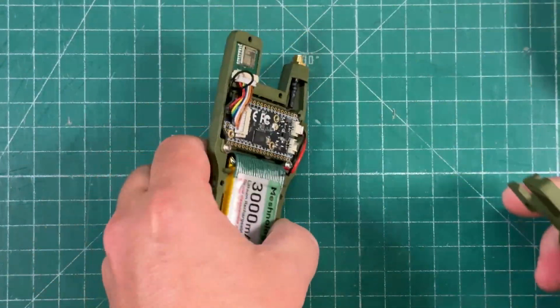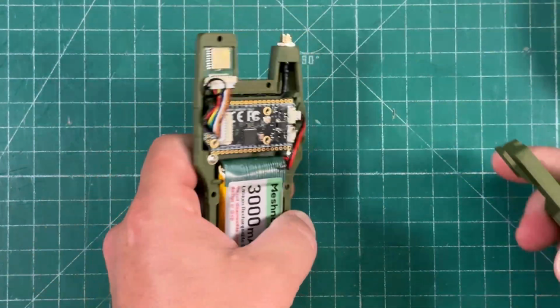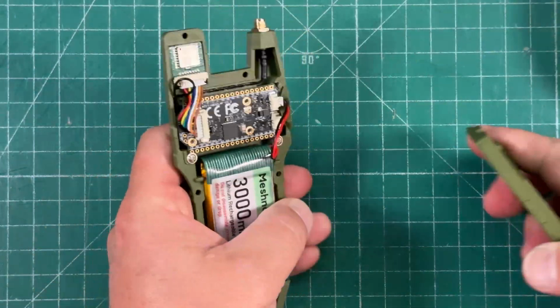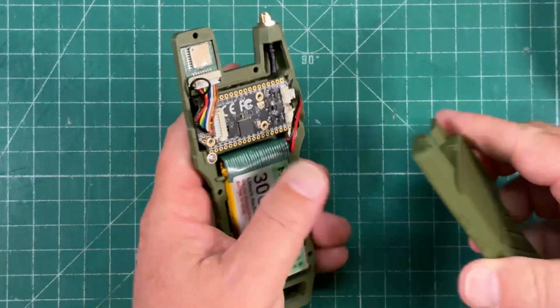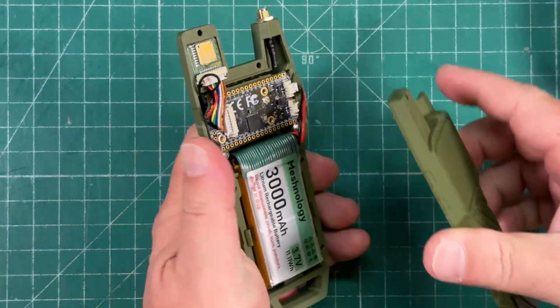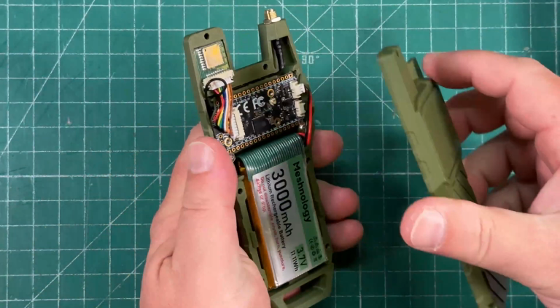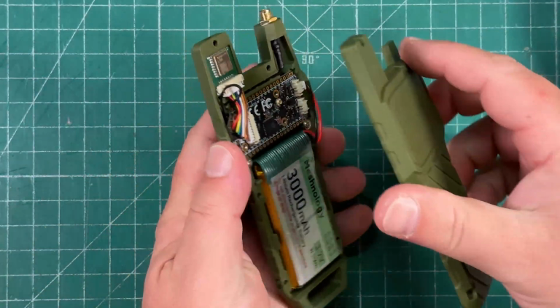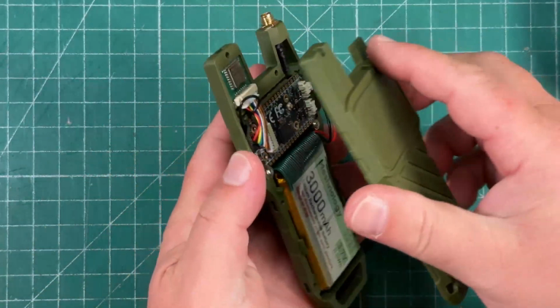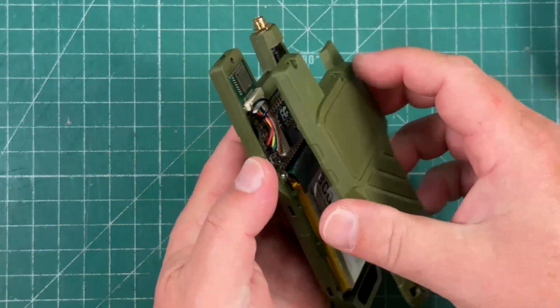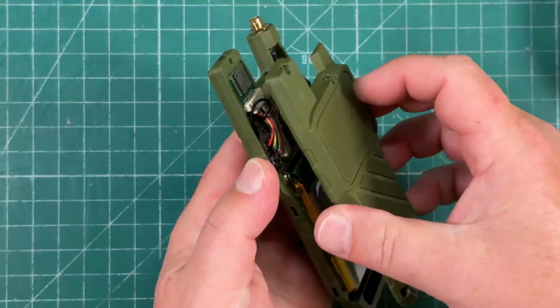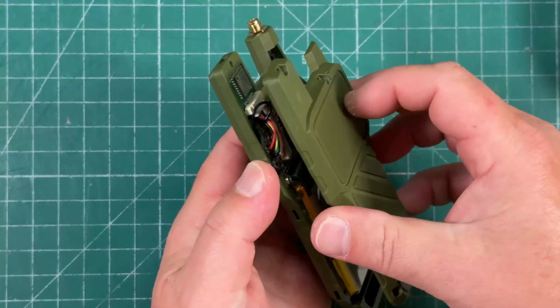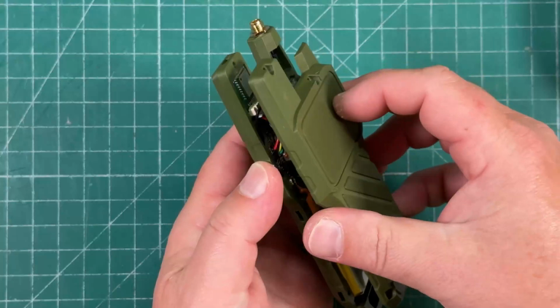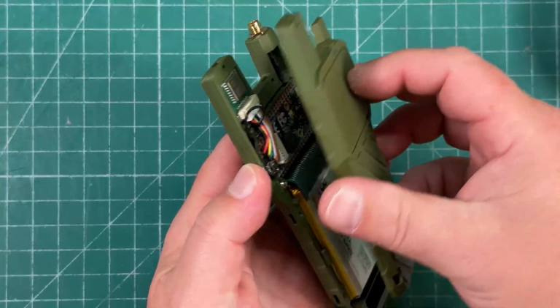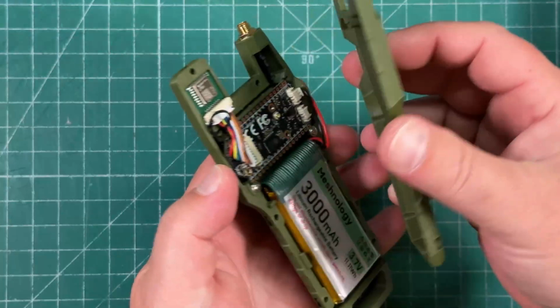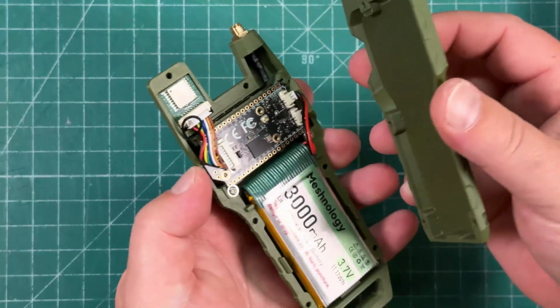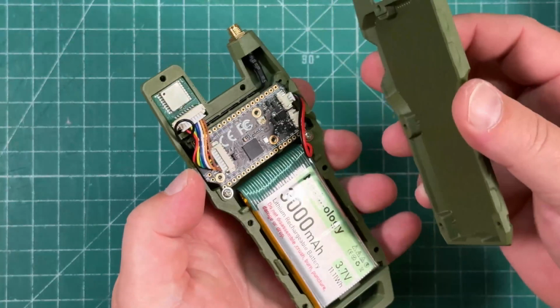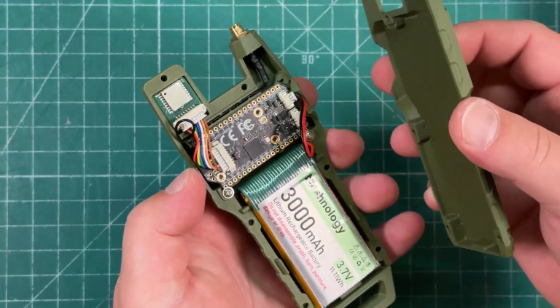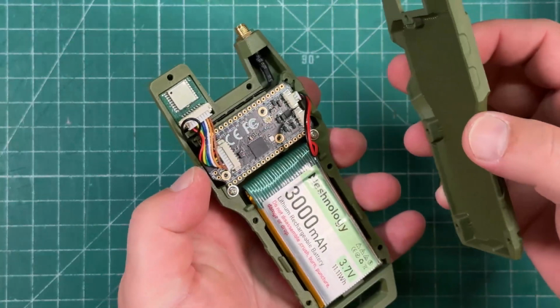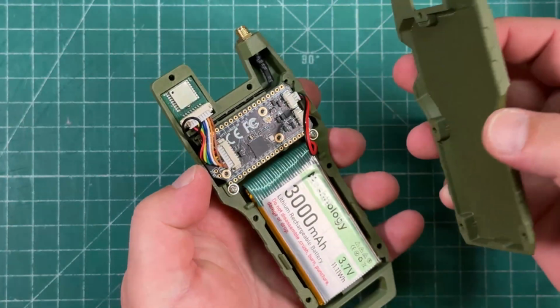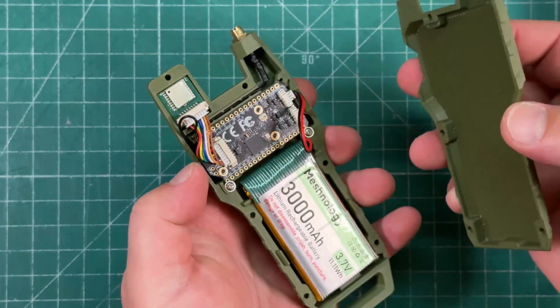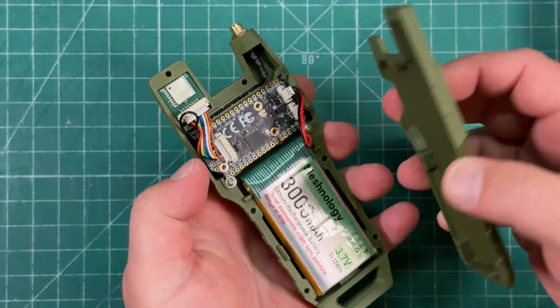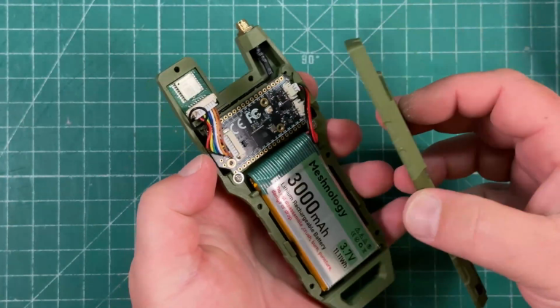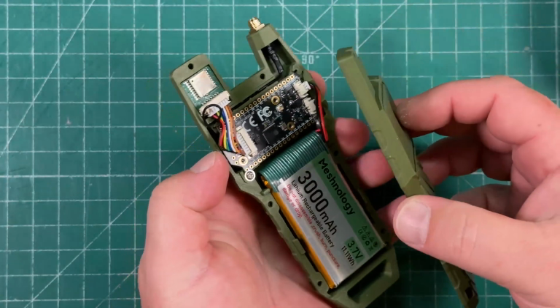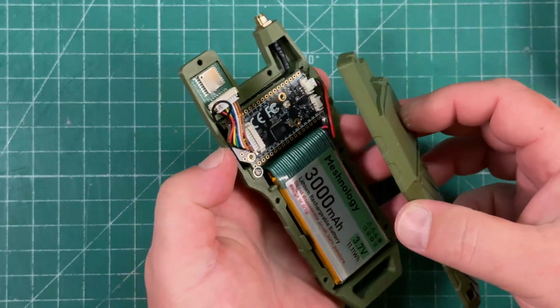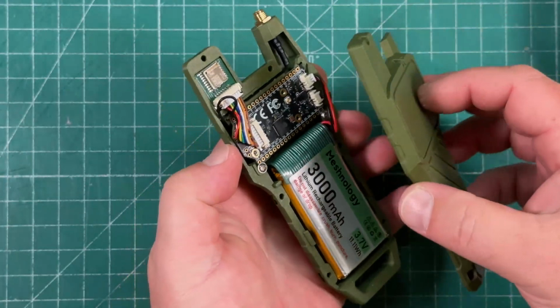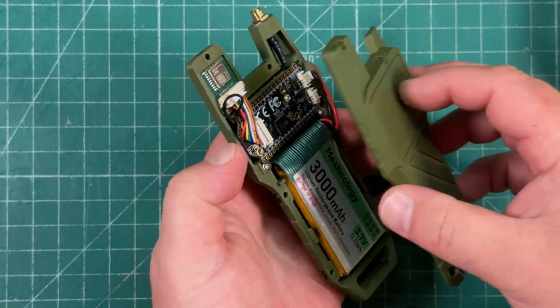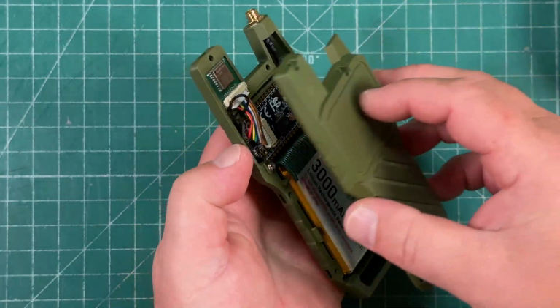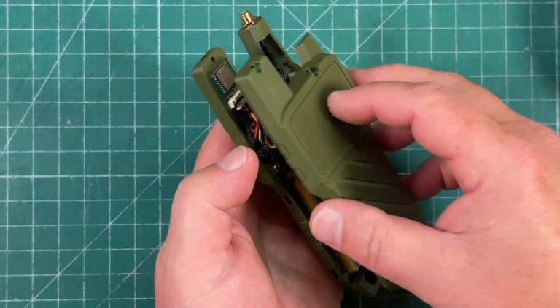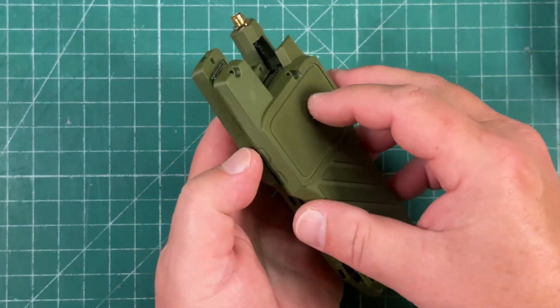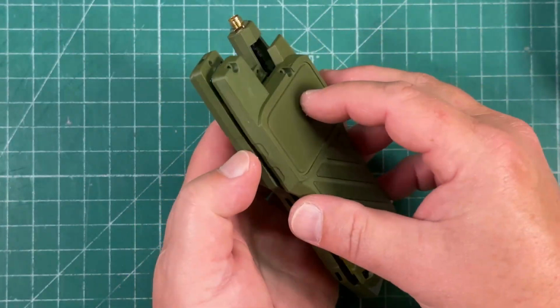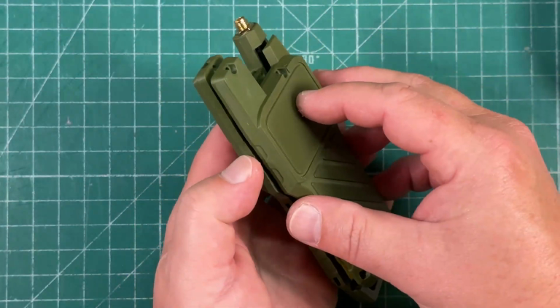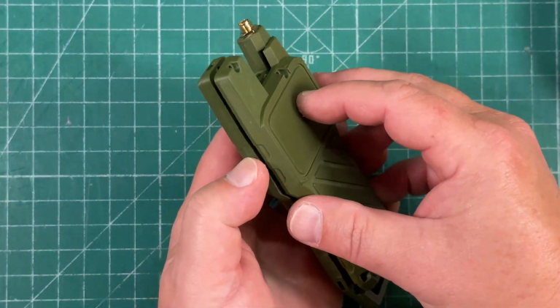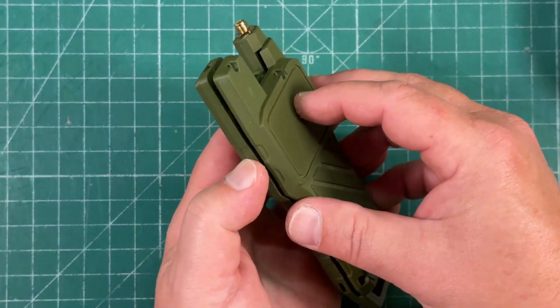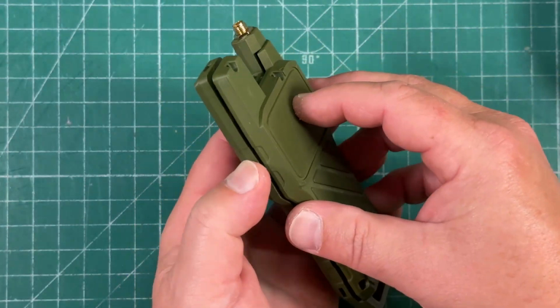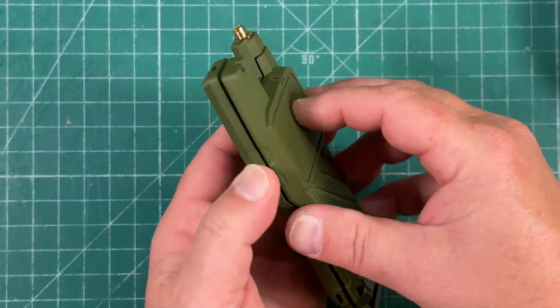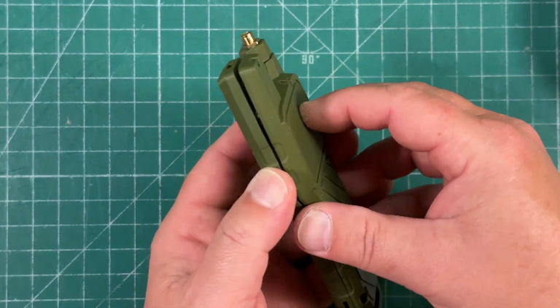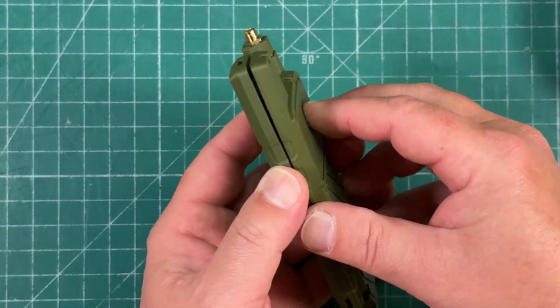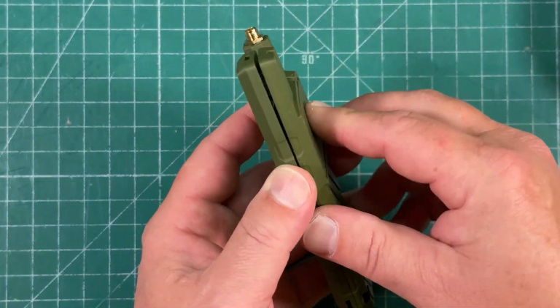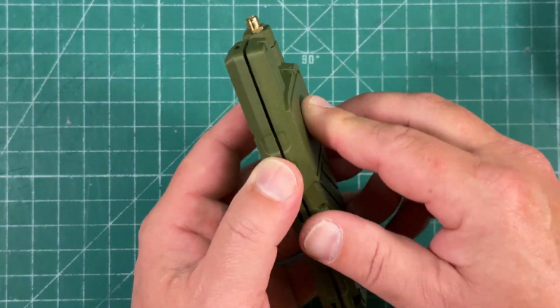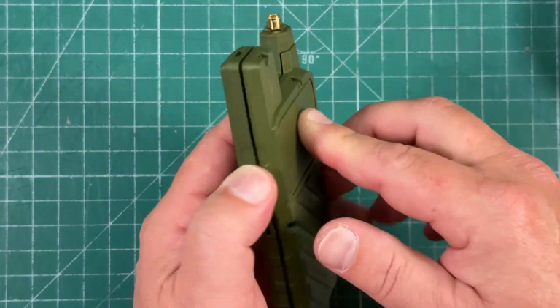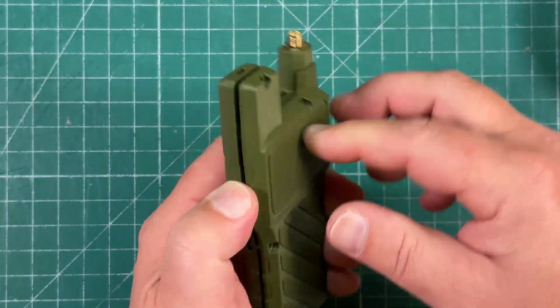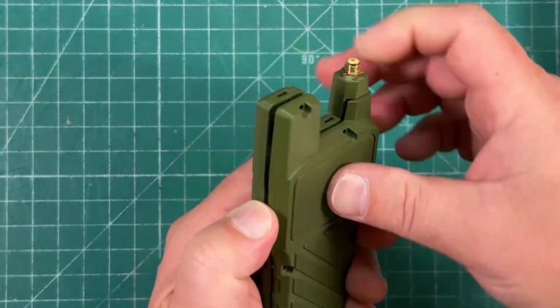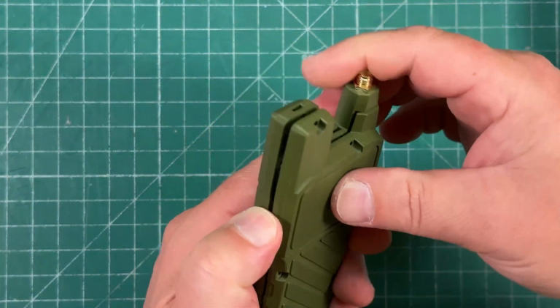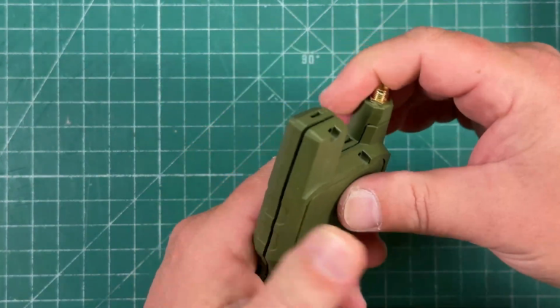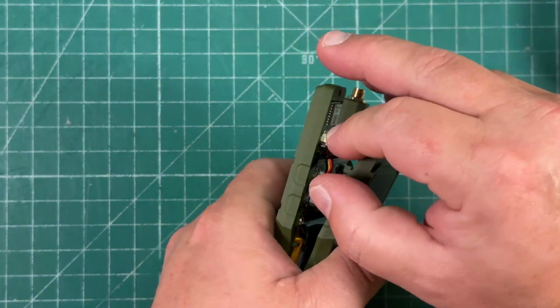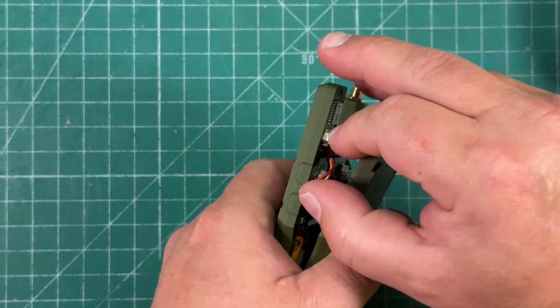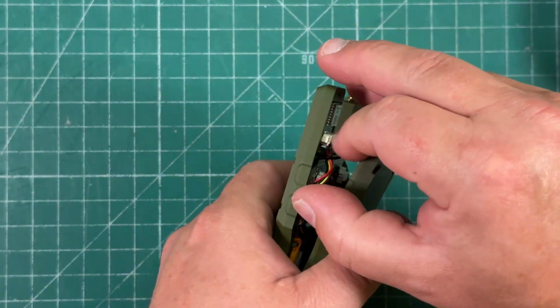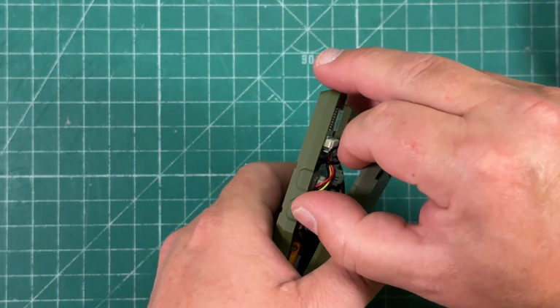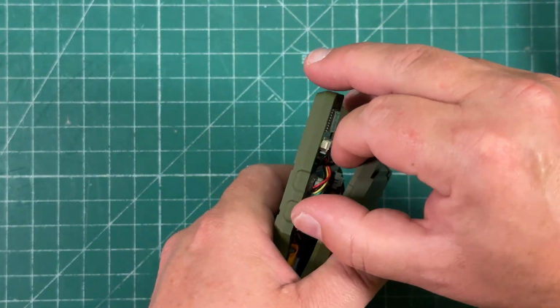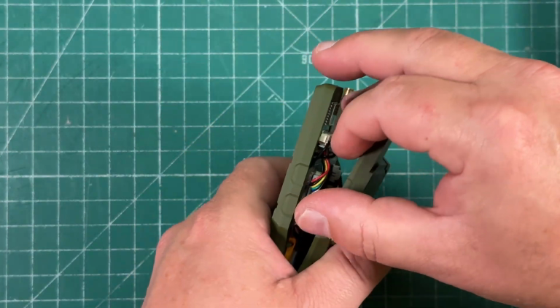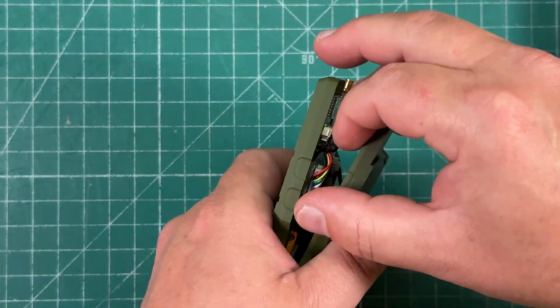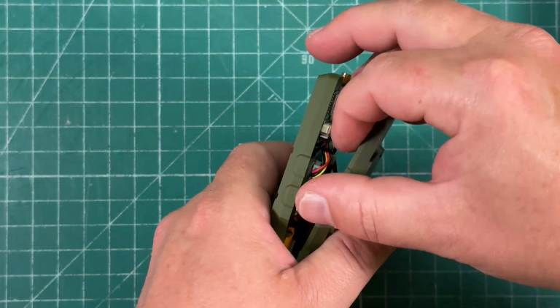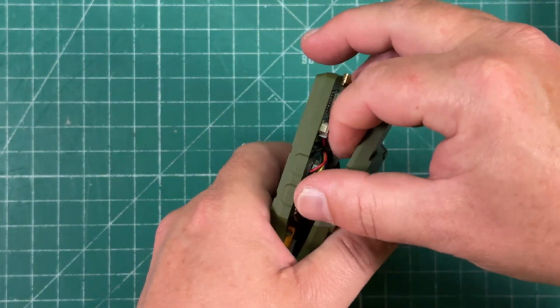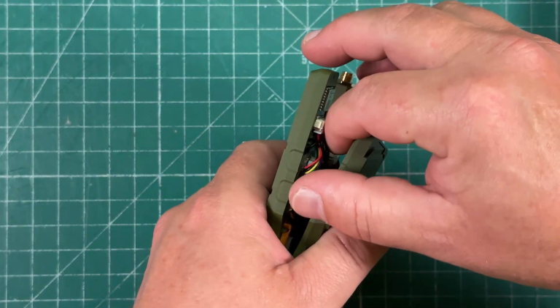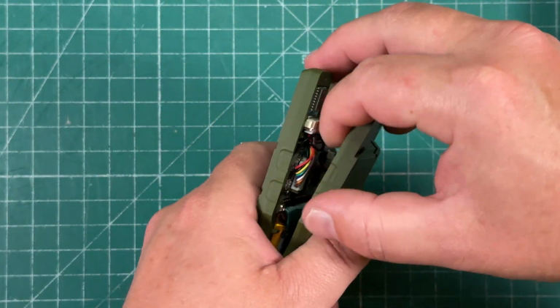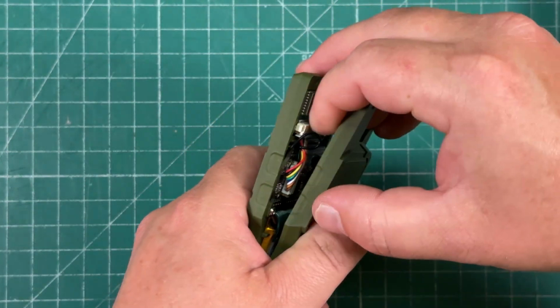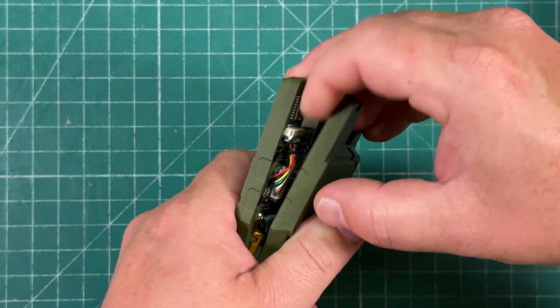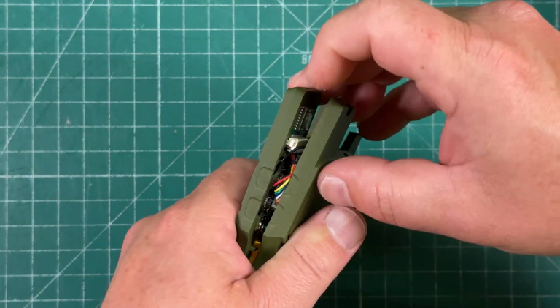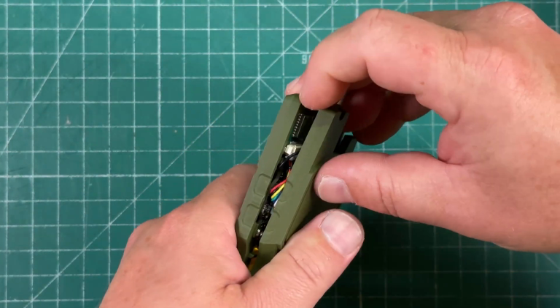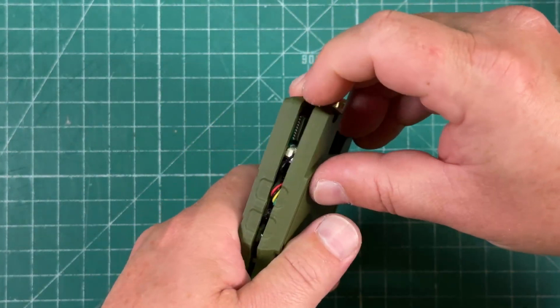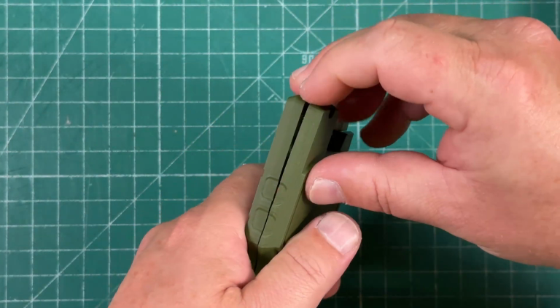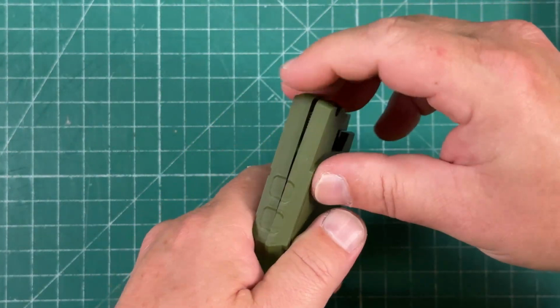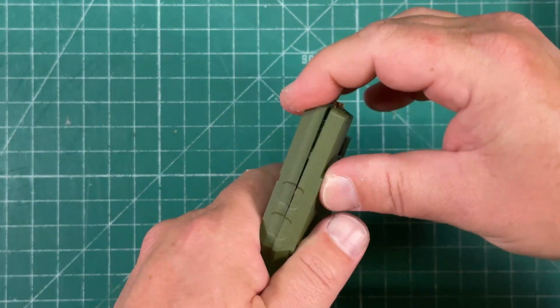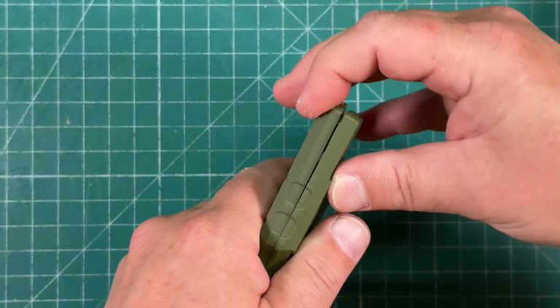Then we can take this big strip of sticky stuff and put that on the backside of the battery, and affix it like such. We're ready to put the case on now.